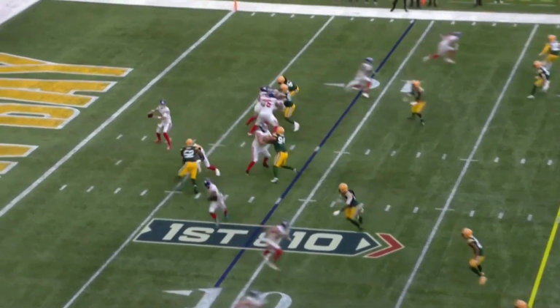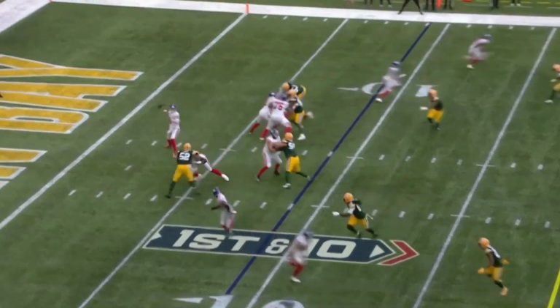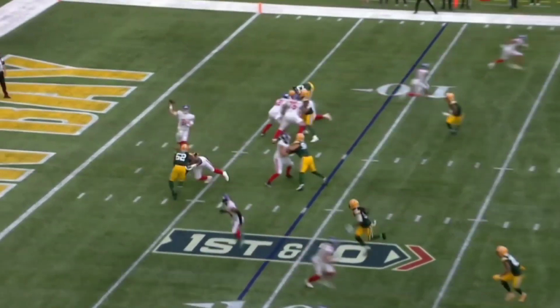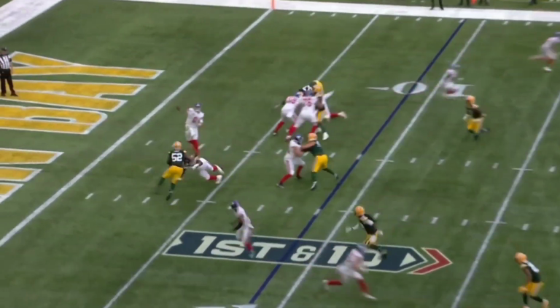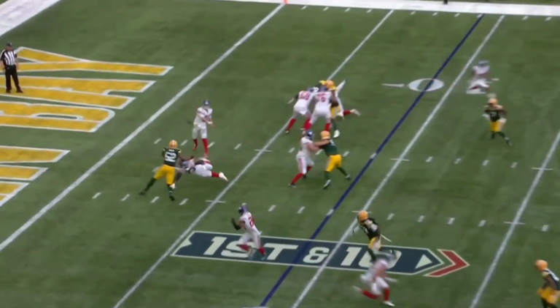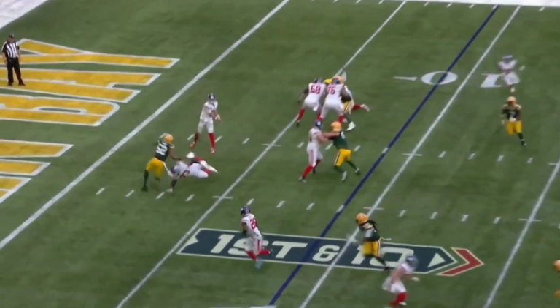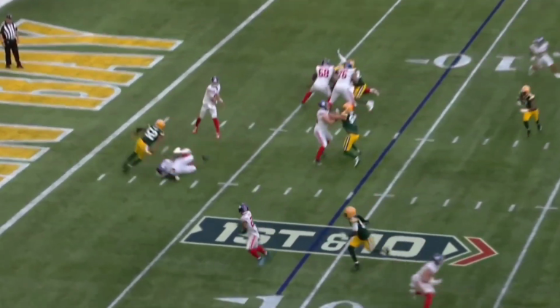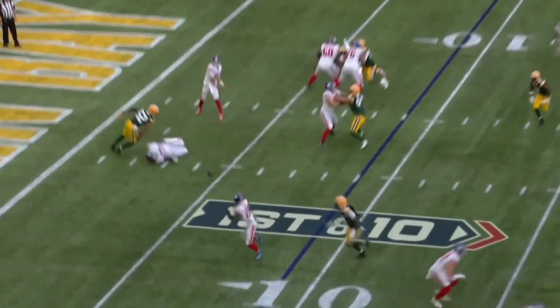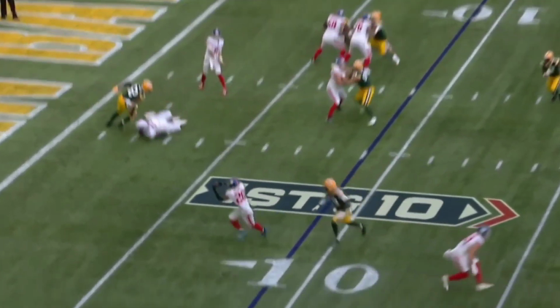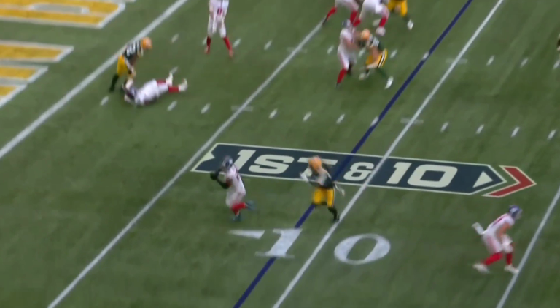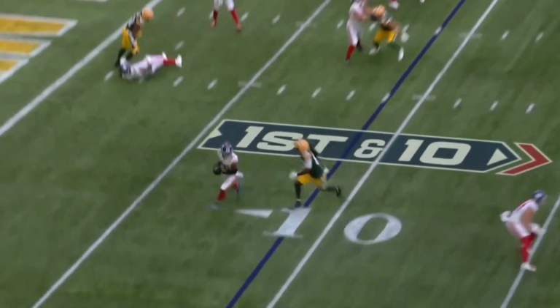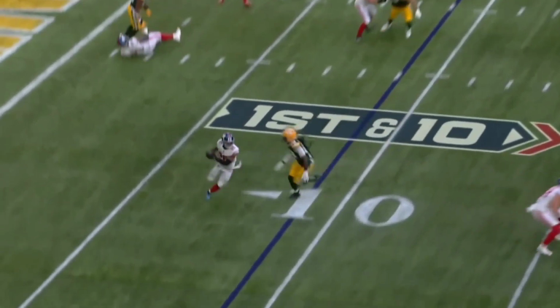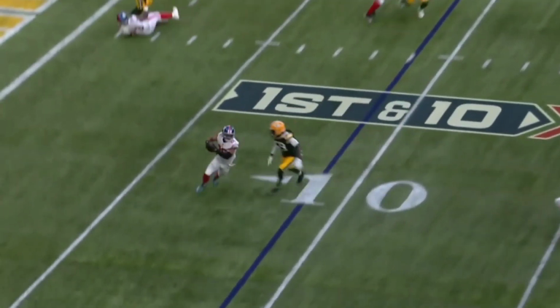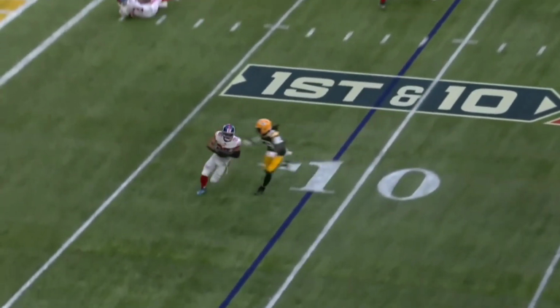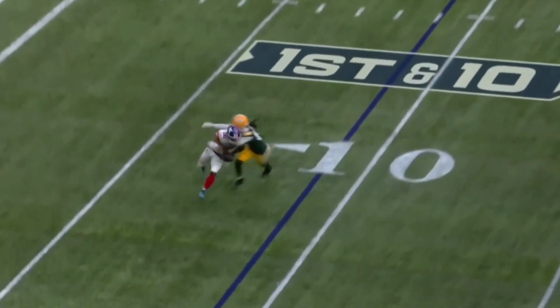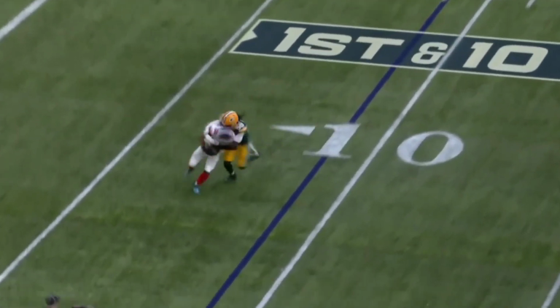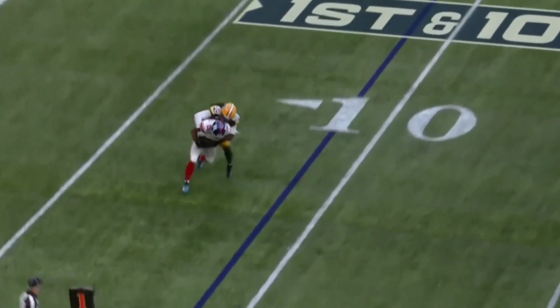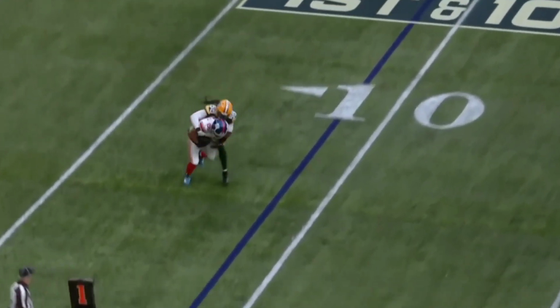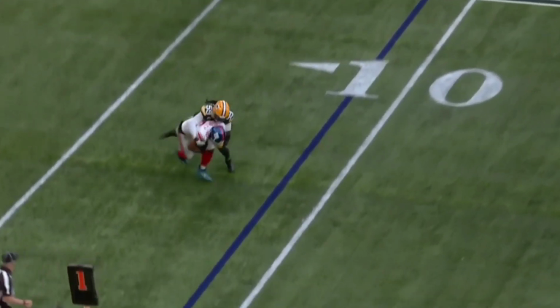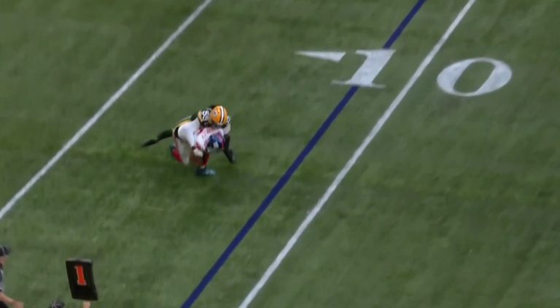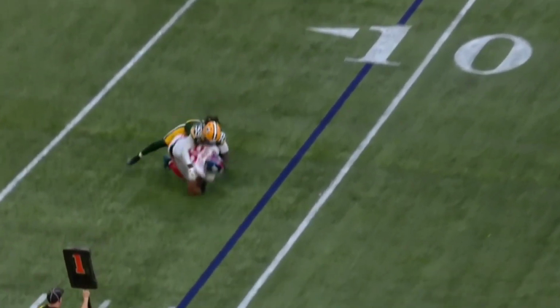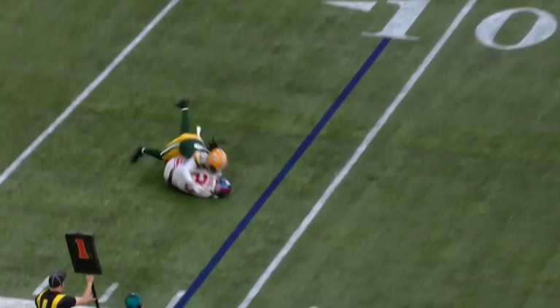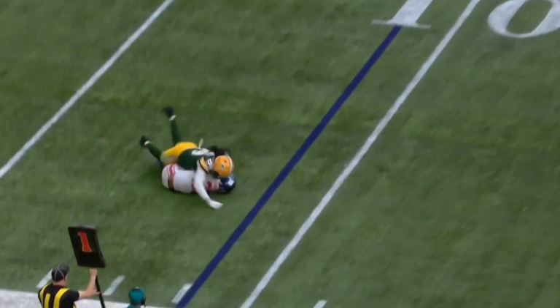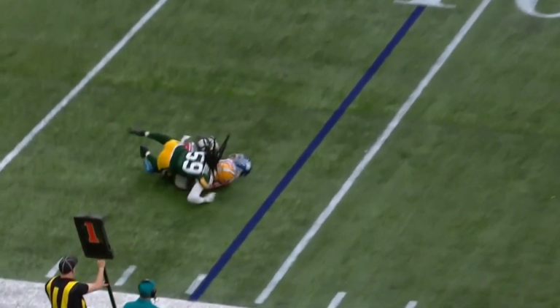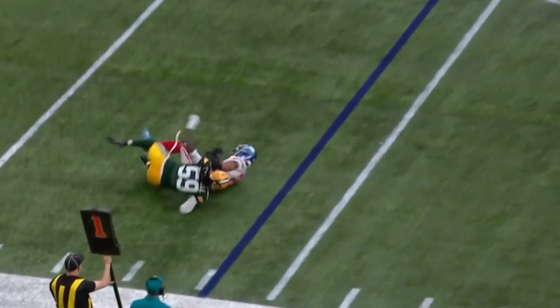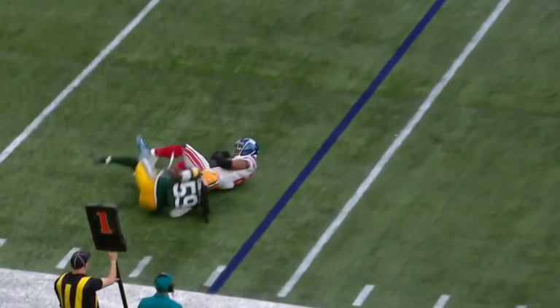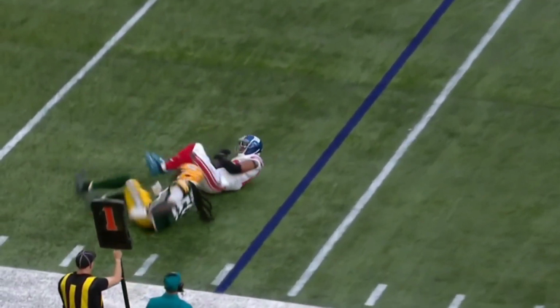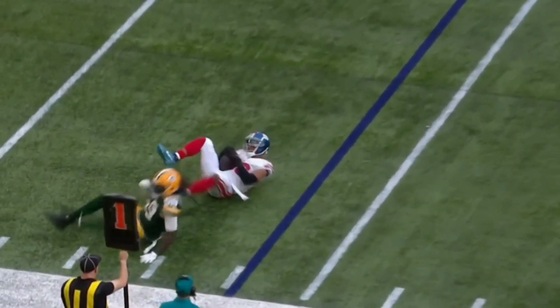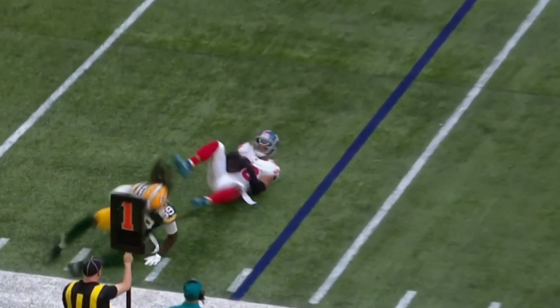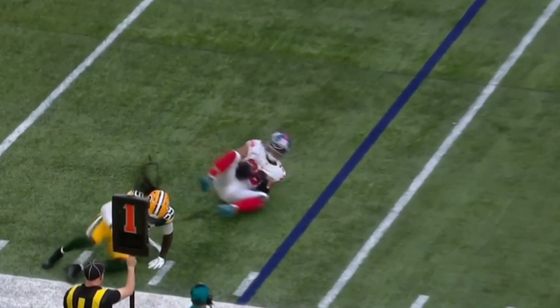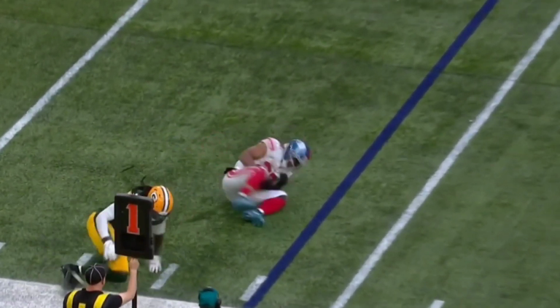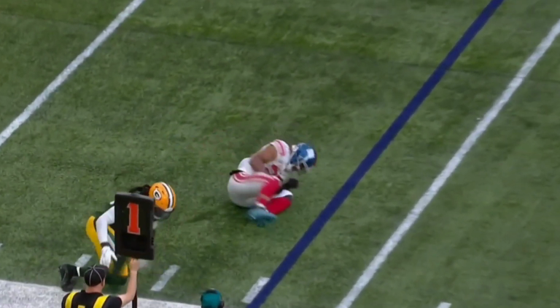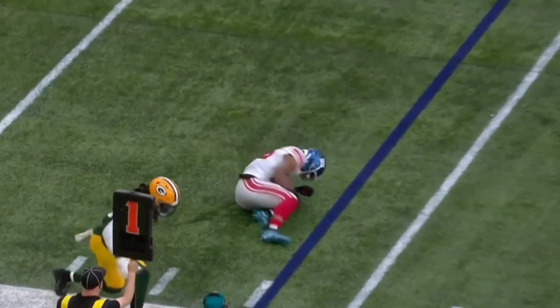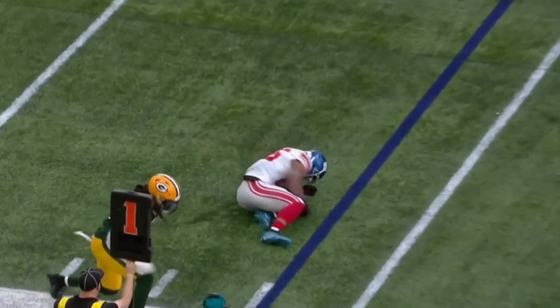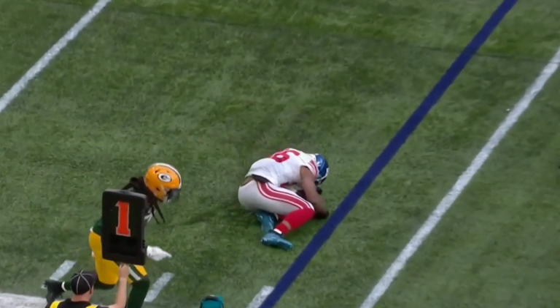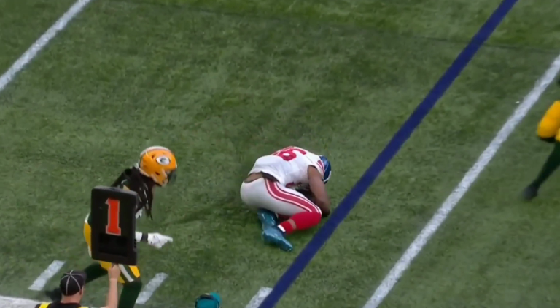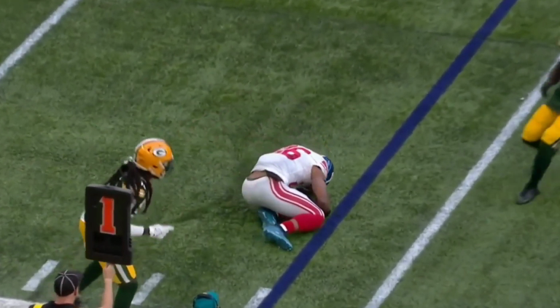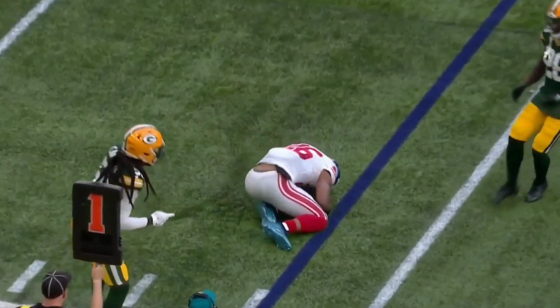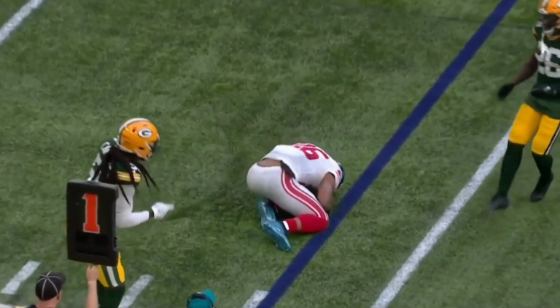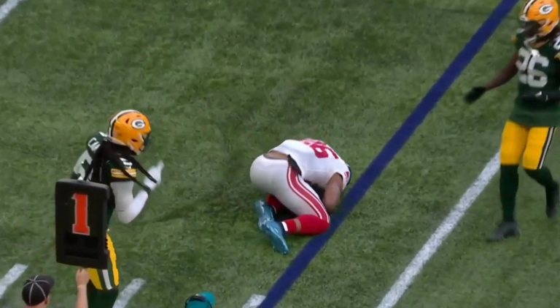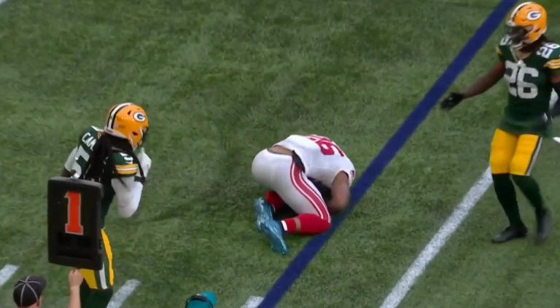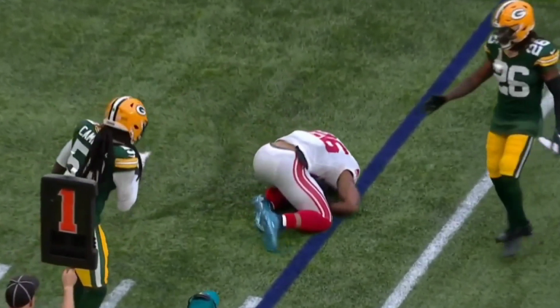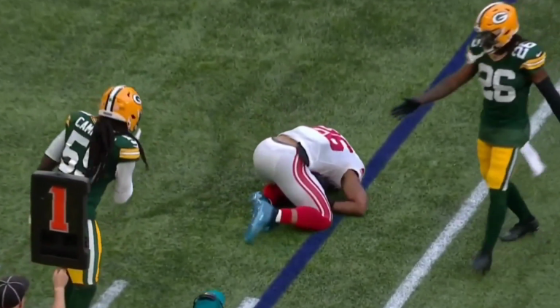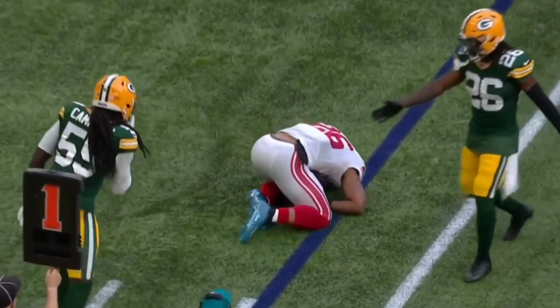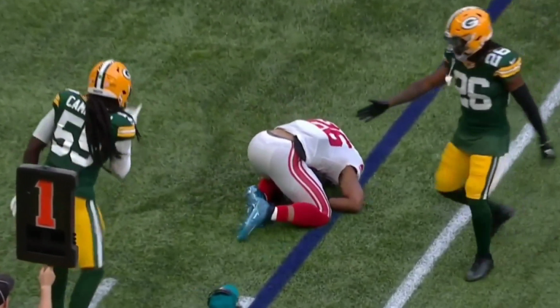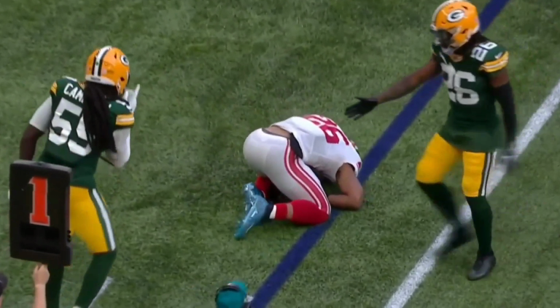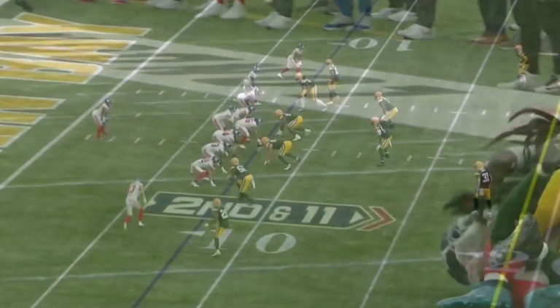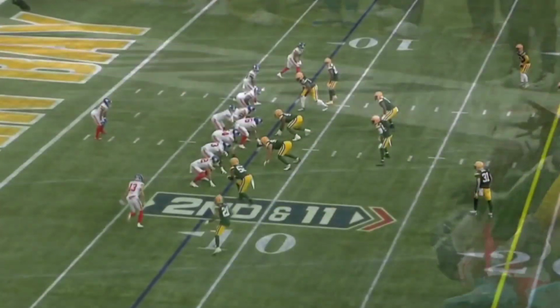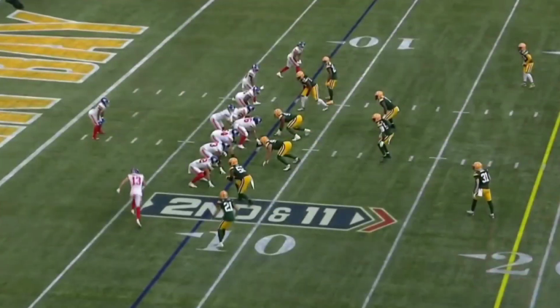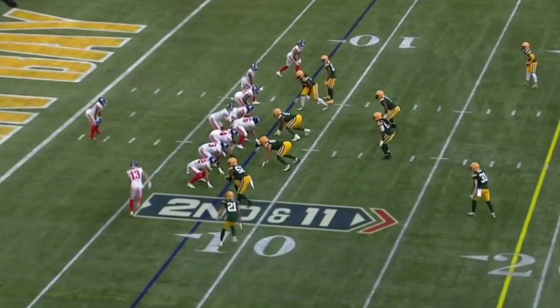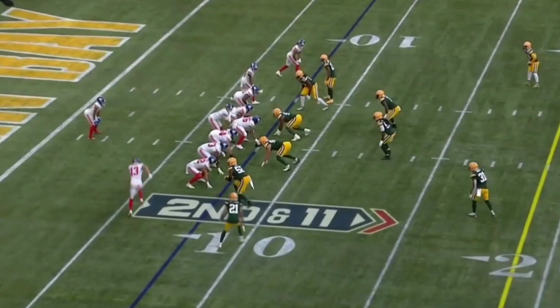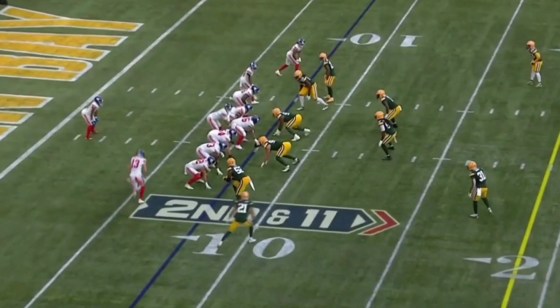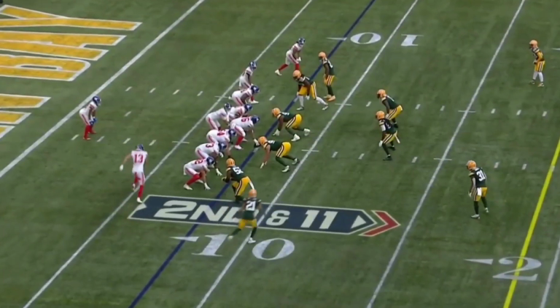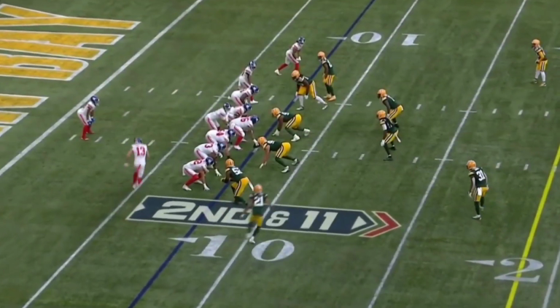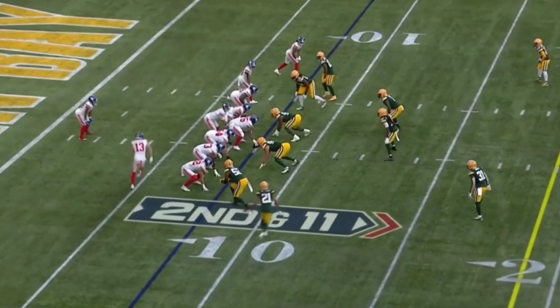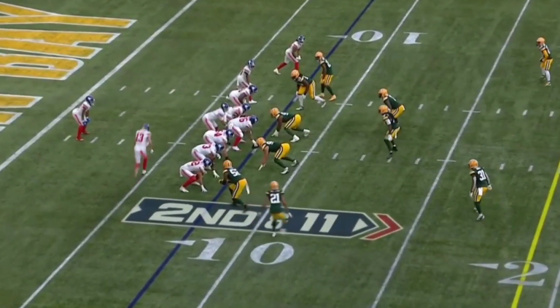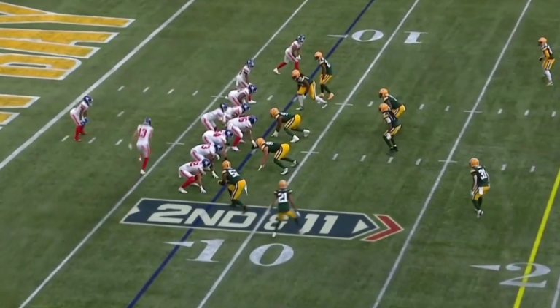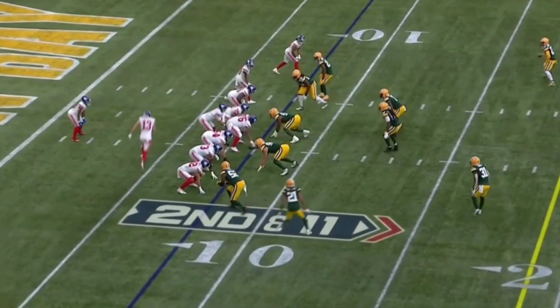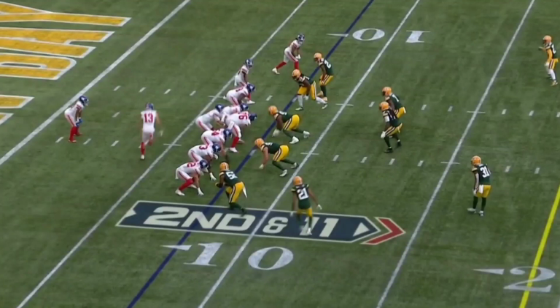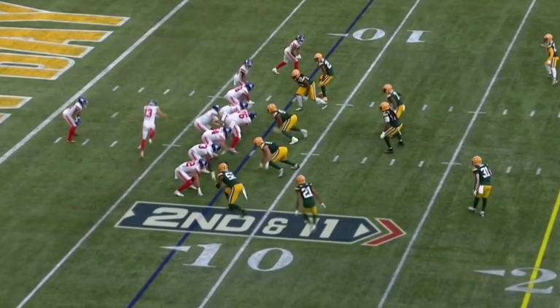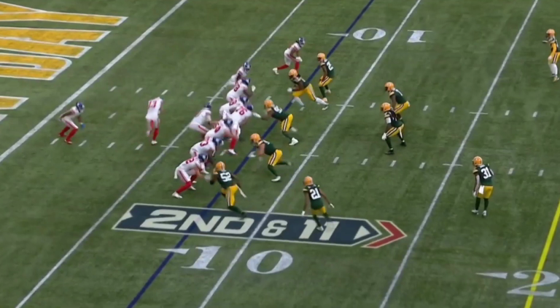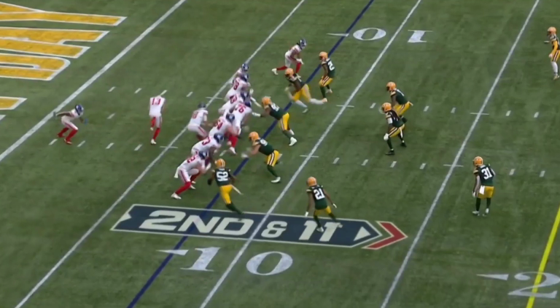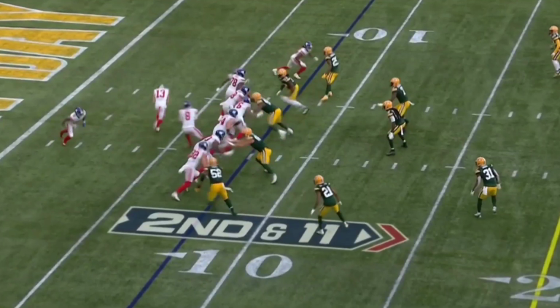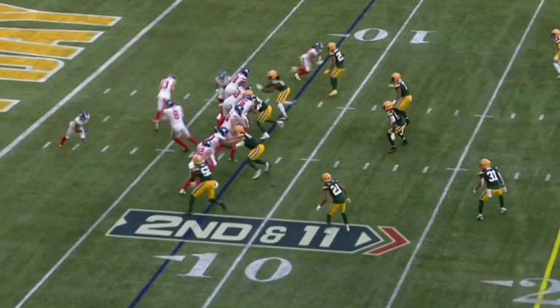This first play is that quick out to Saquon Barkley. He gets landed on kind of hard, injures his shoulder, and has to step out of the game.